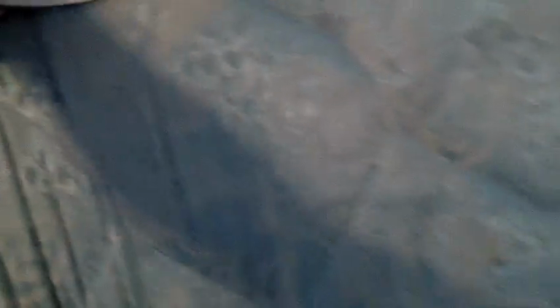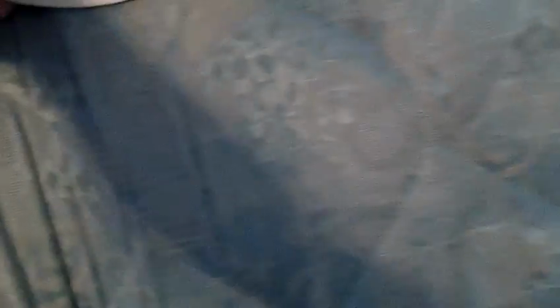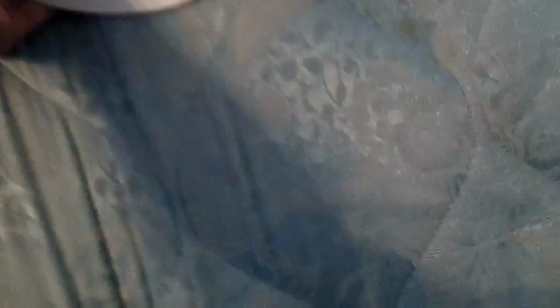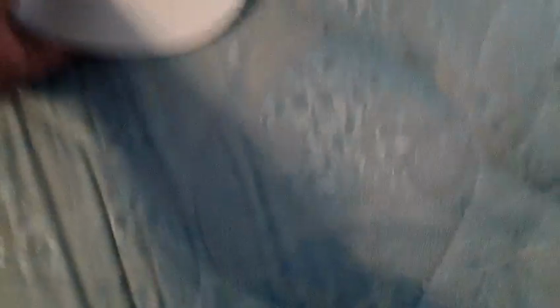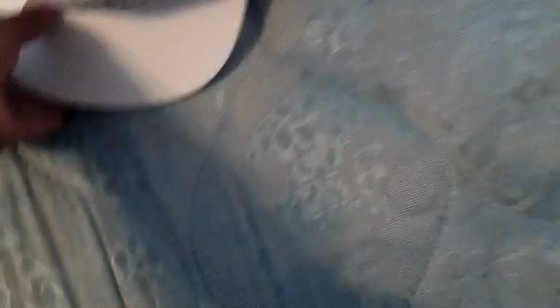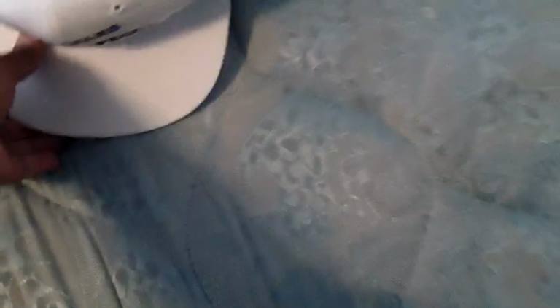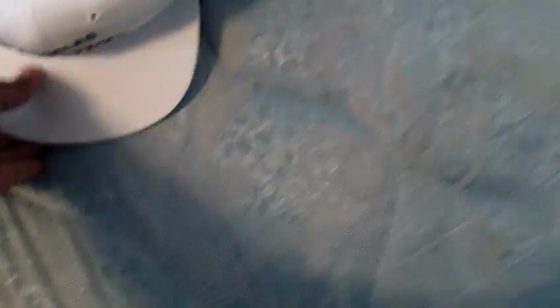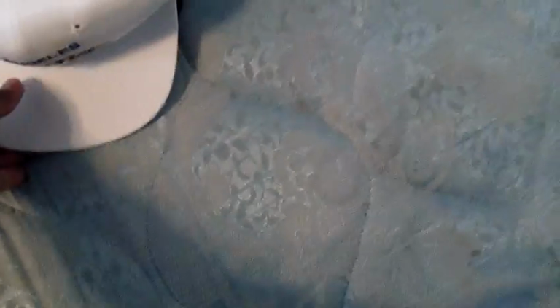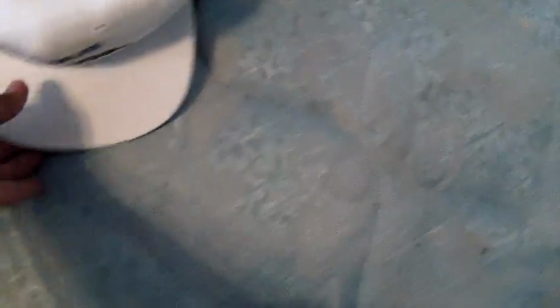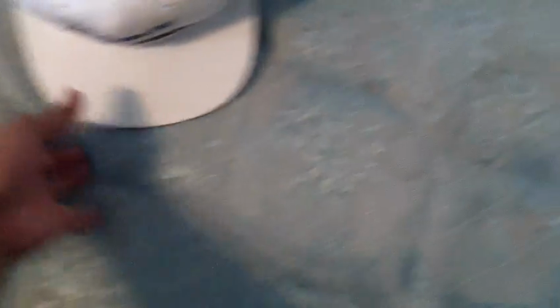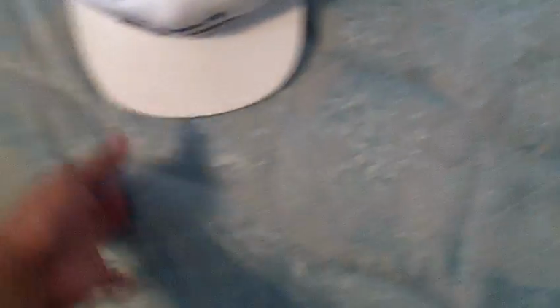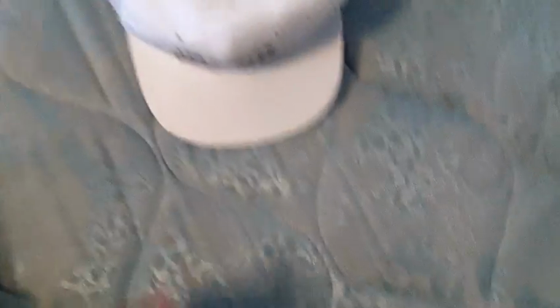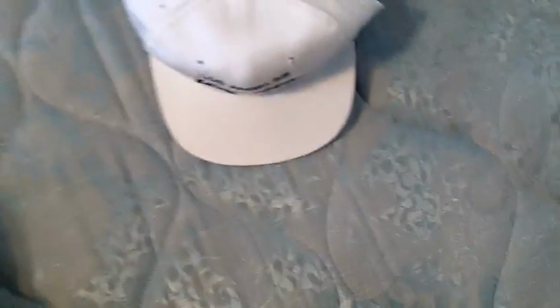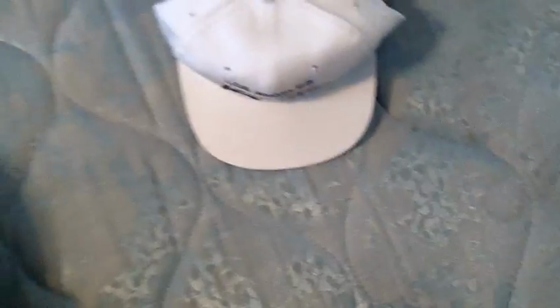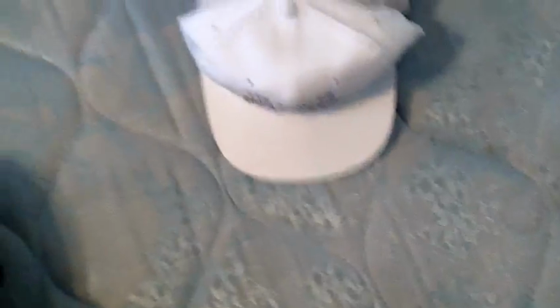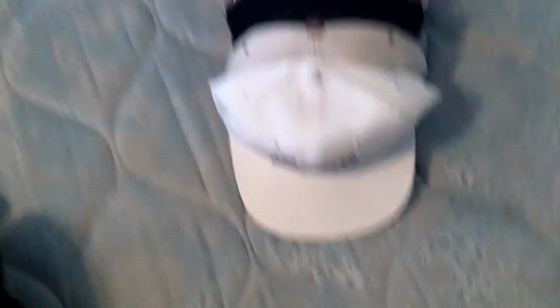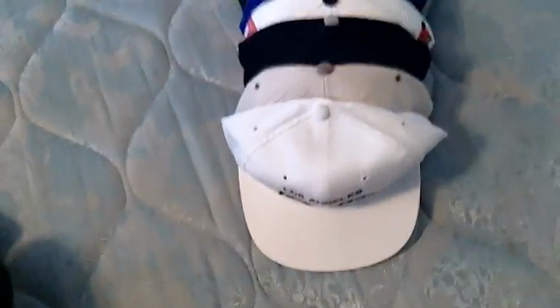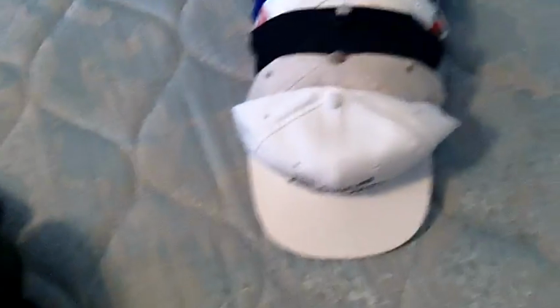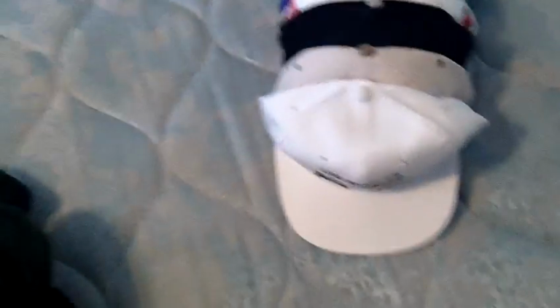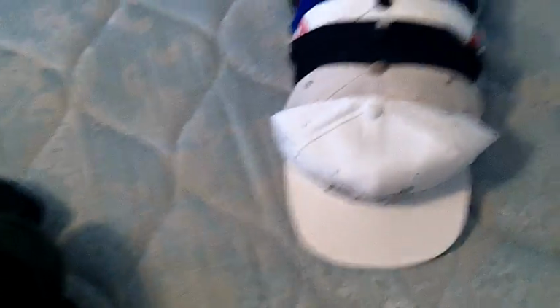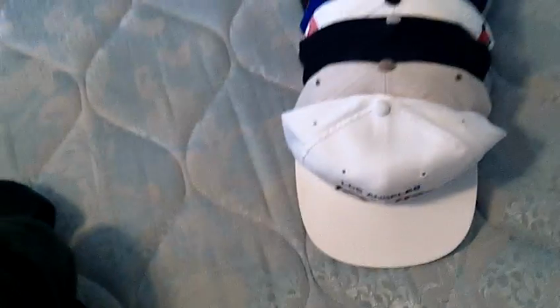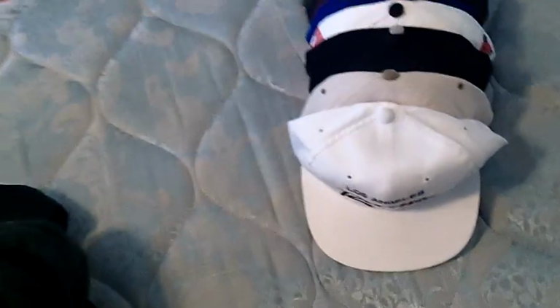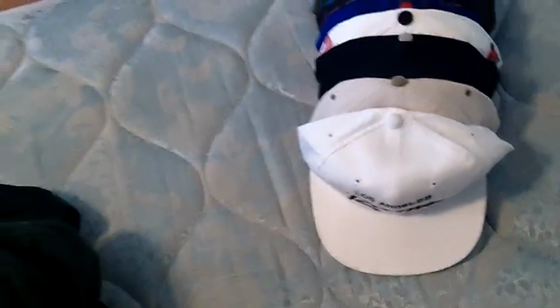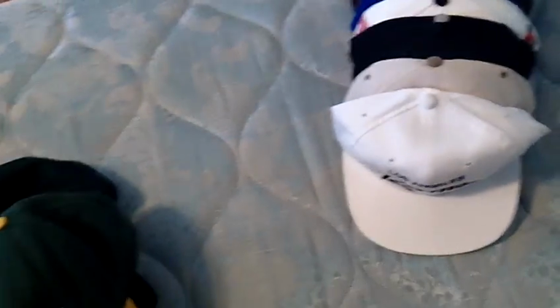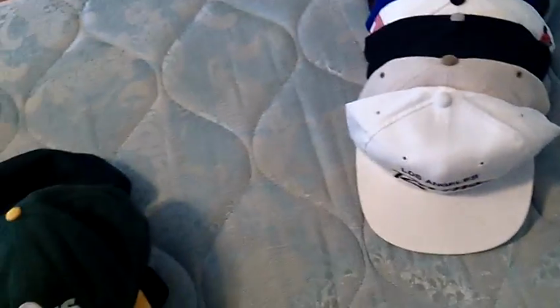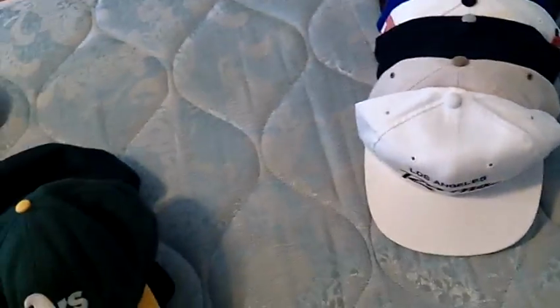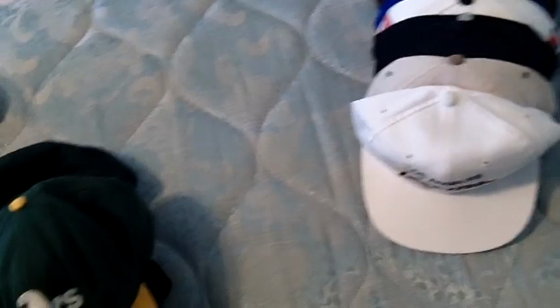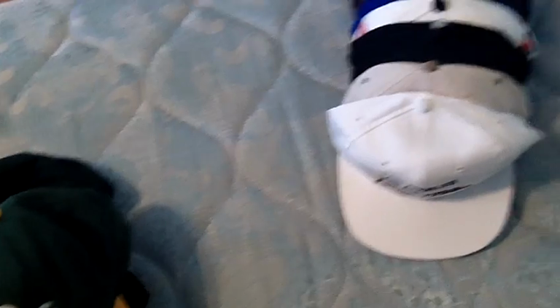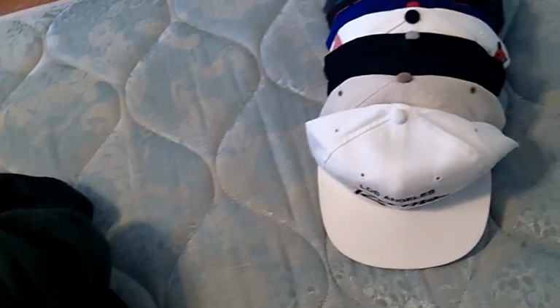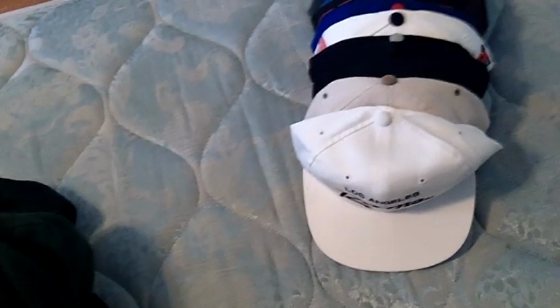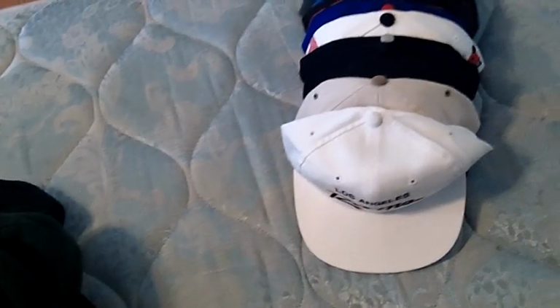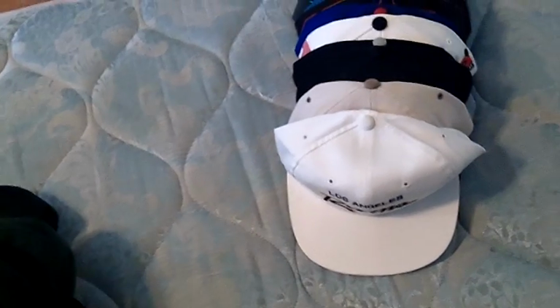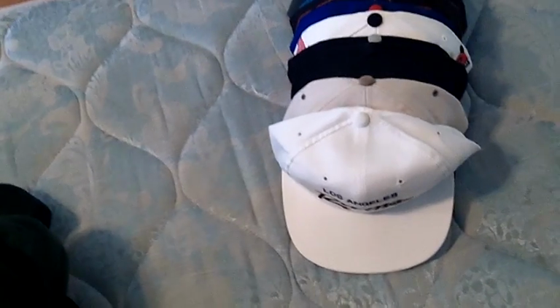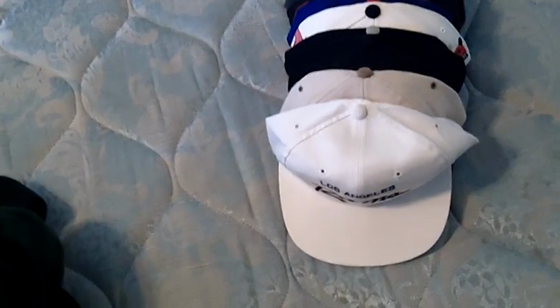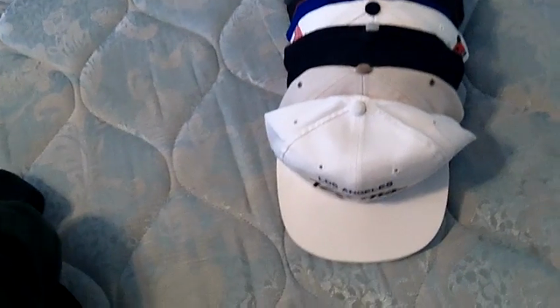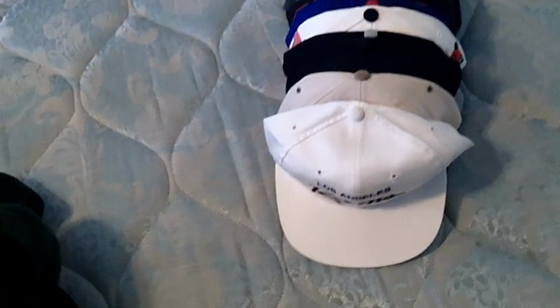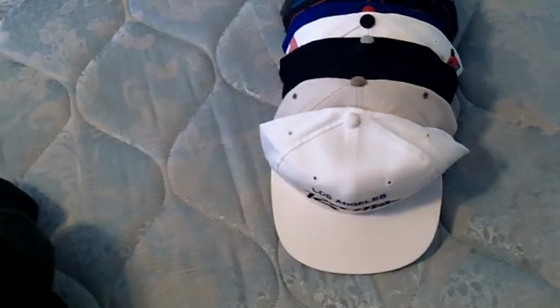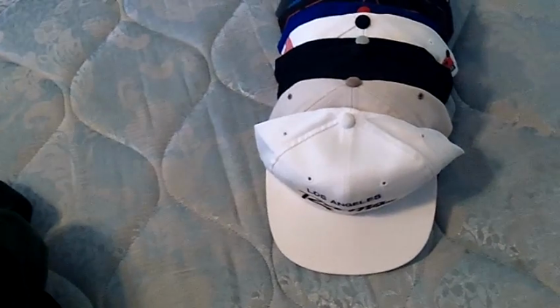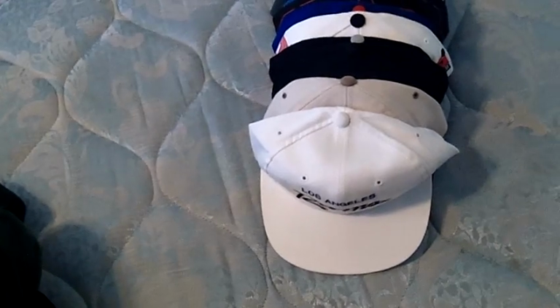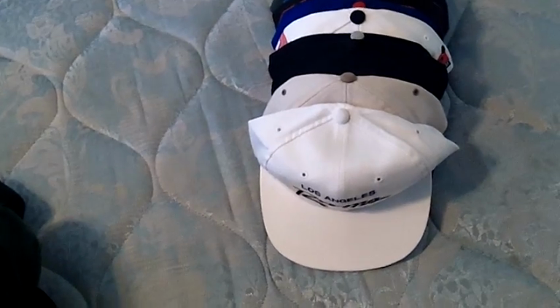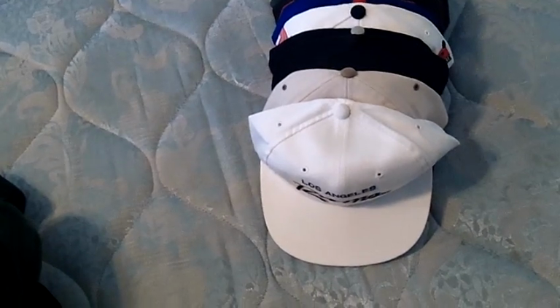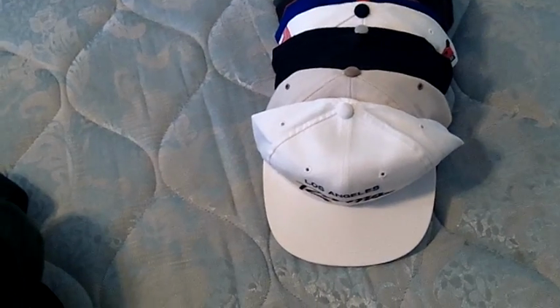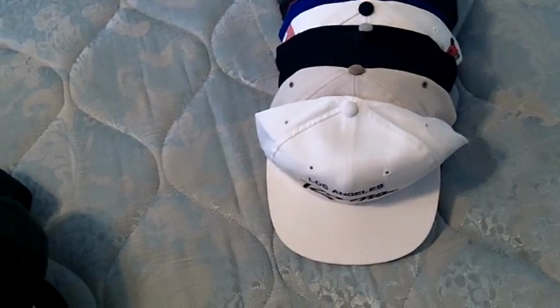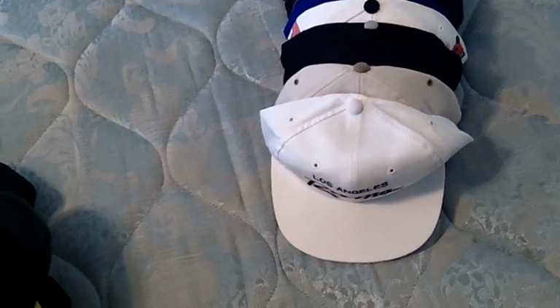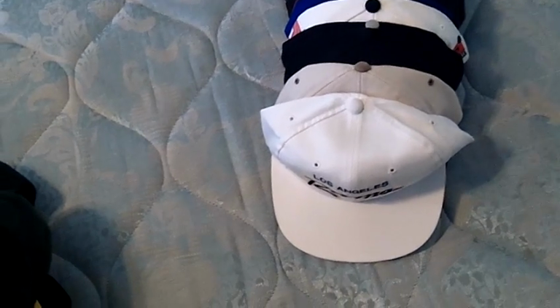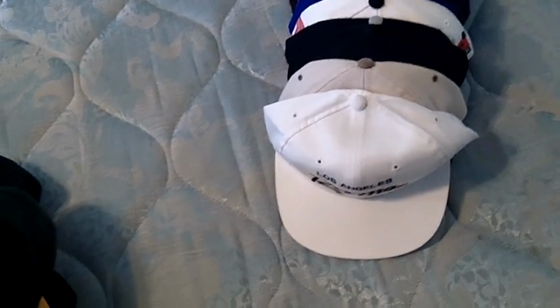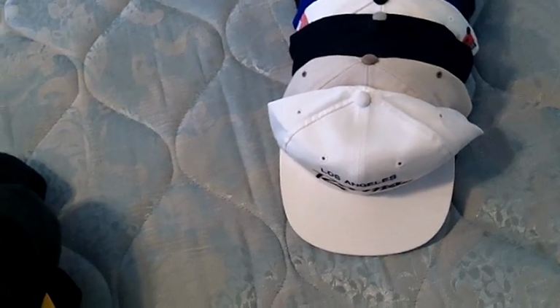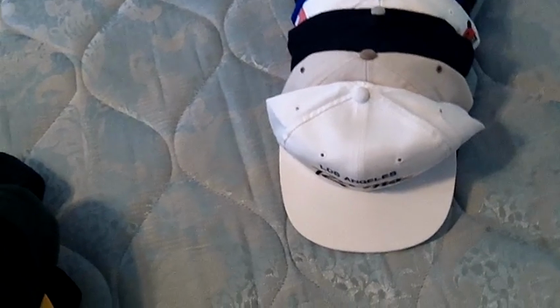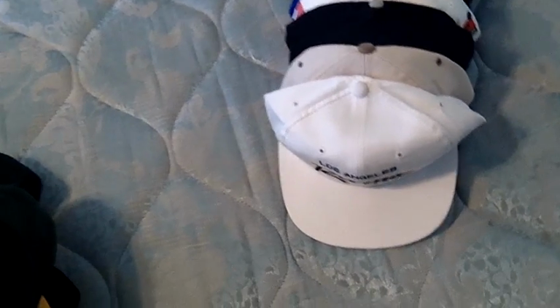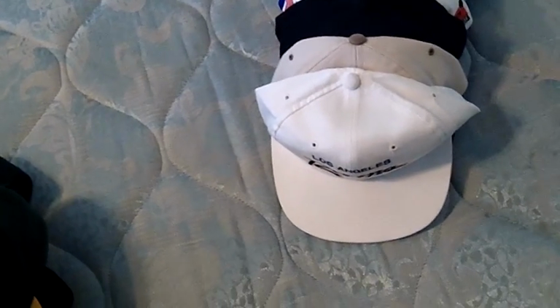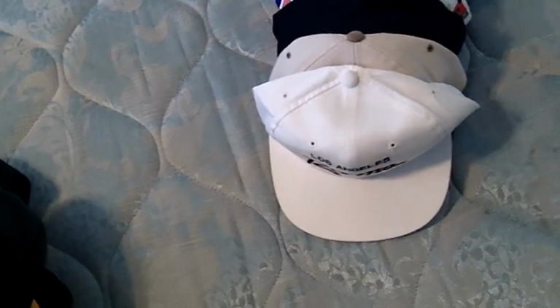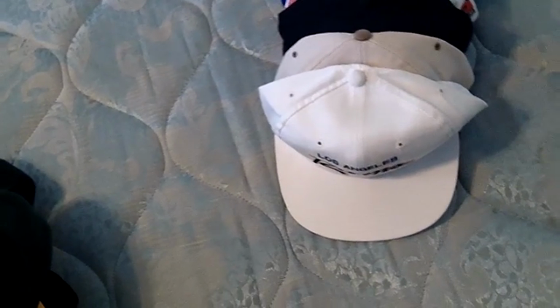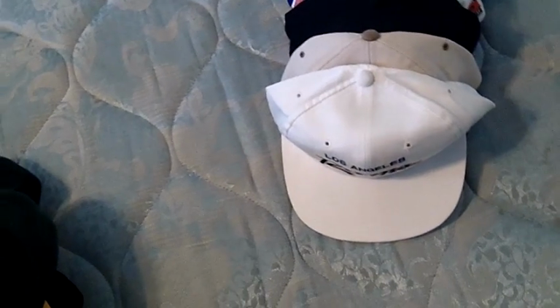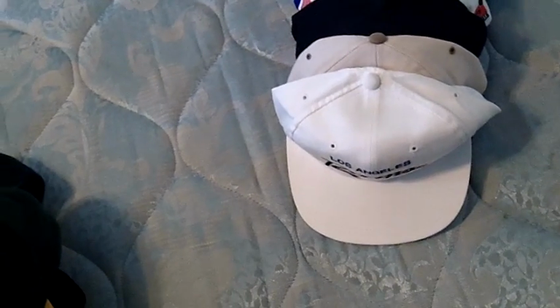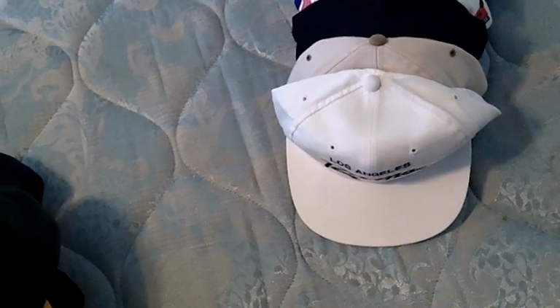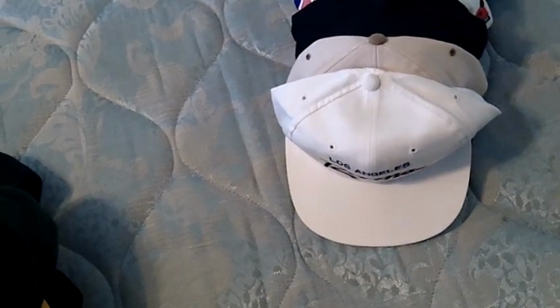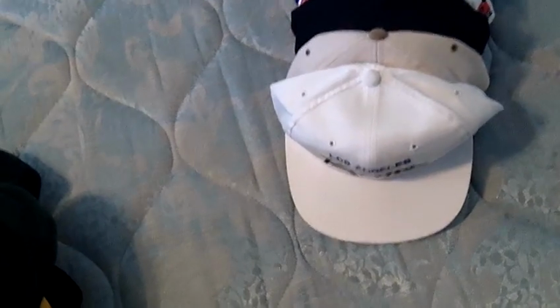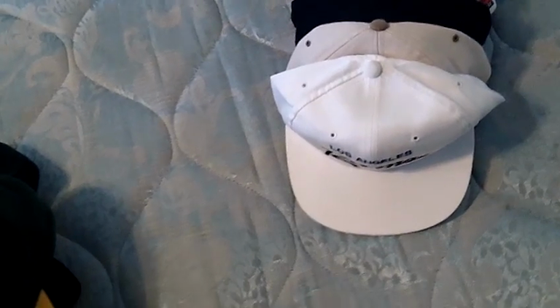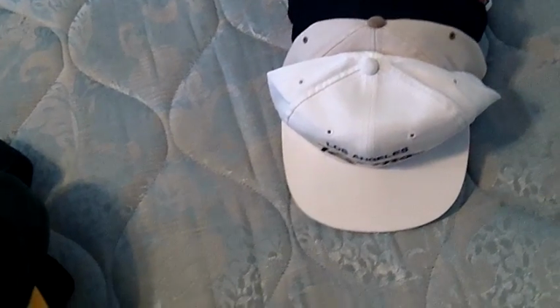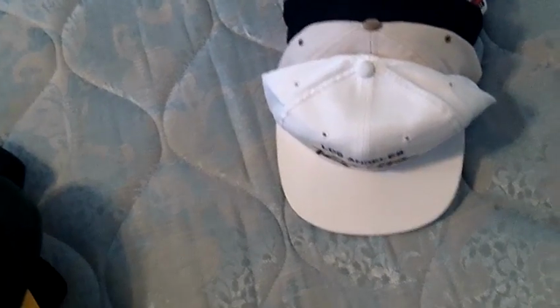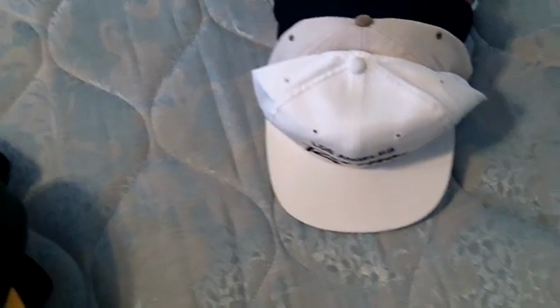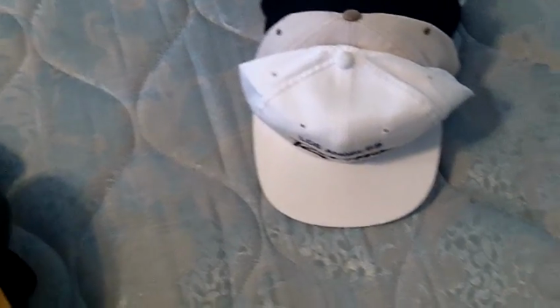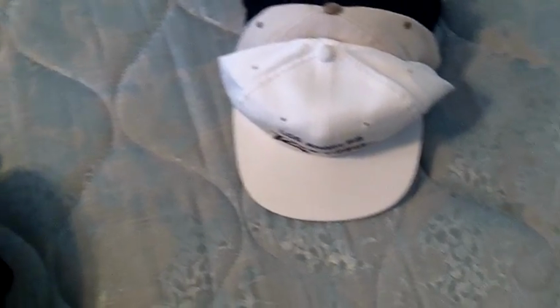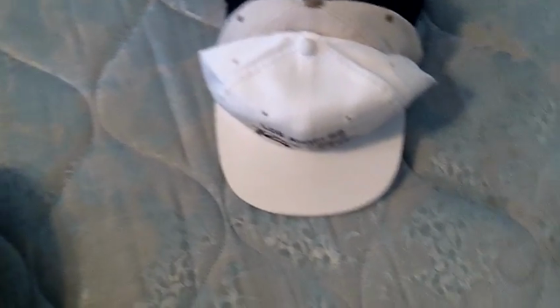These next ones I am asking quite a bit for them, because they are good hats, and I'm only letting them go if I get really good offers on them.